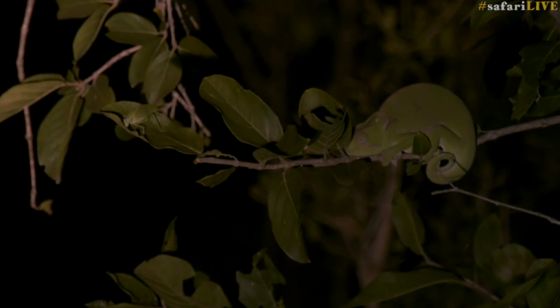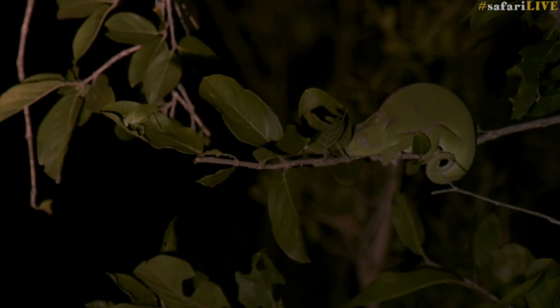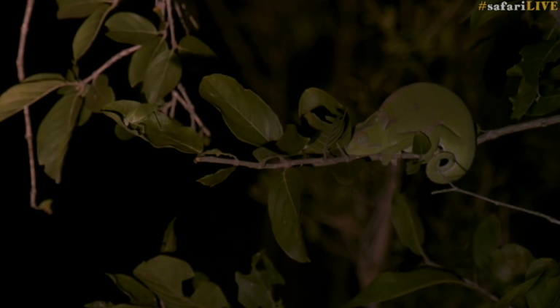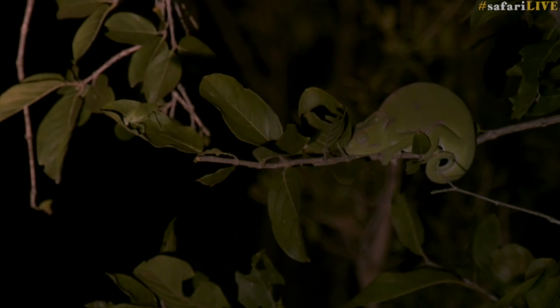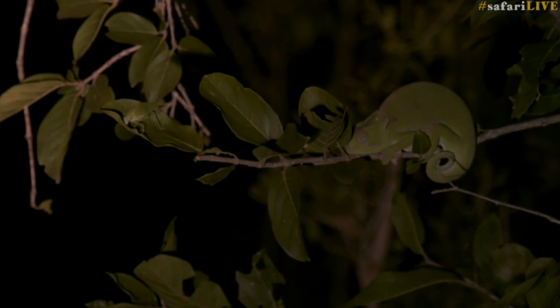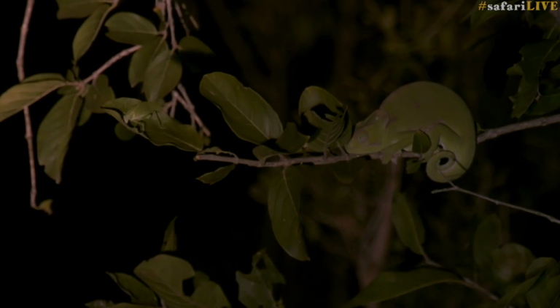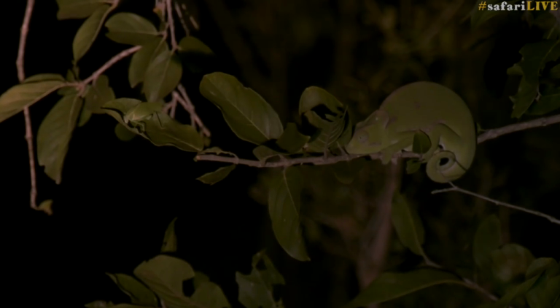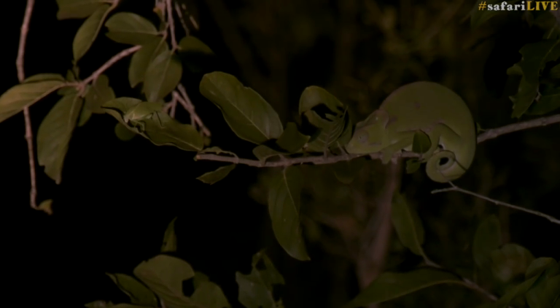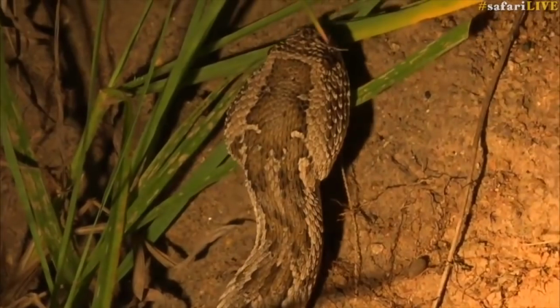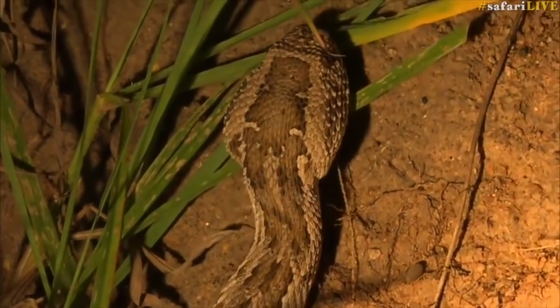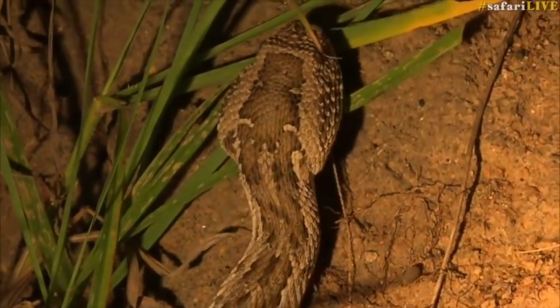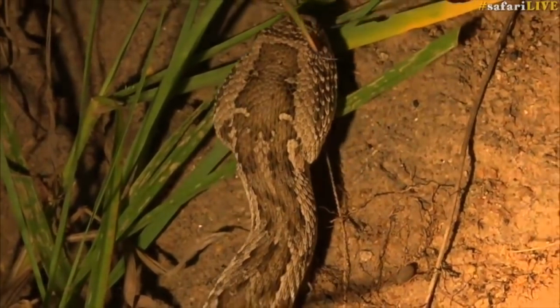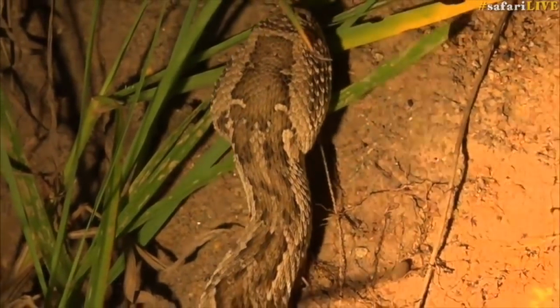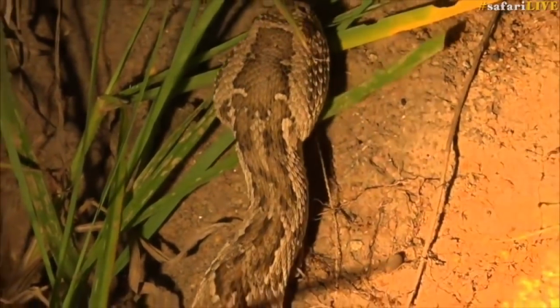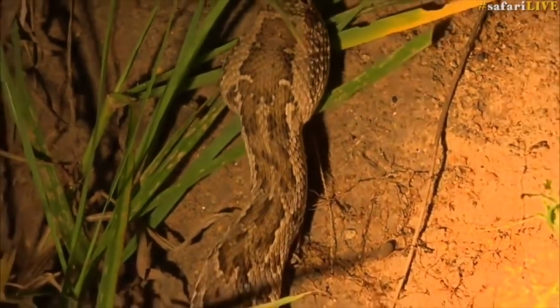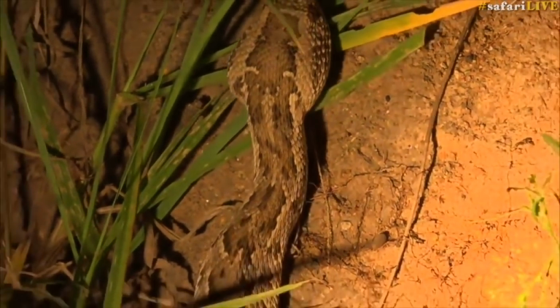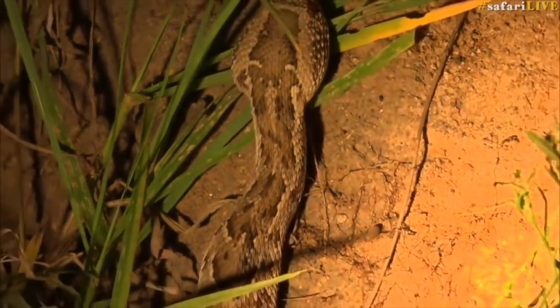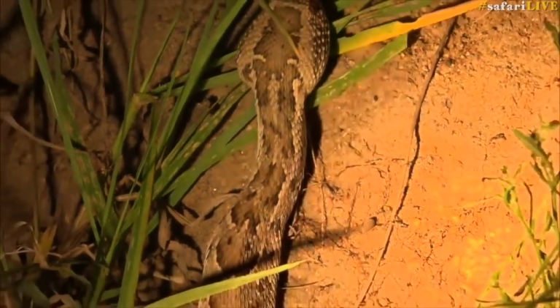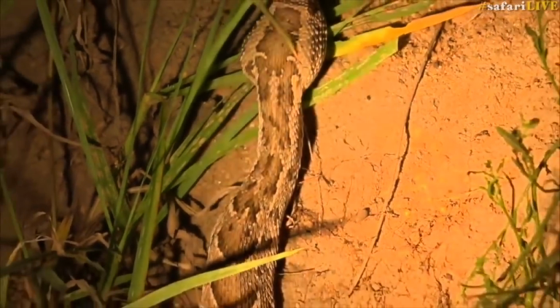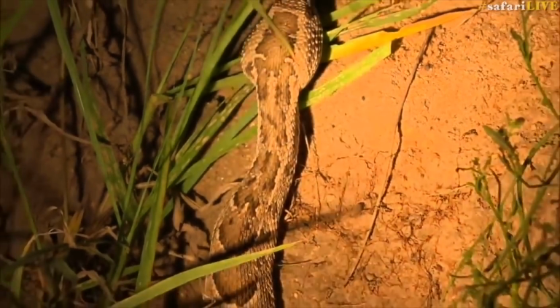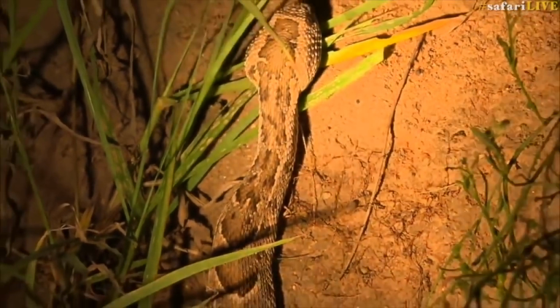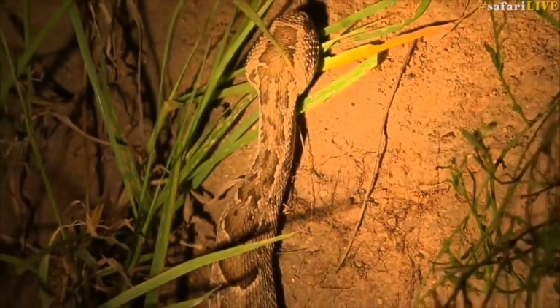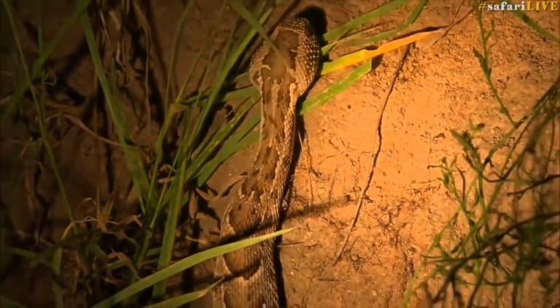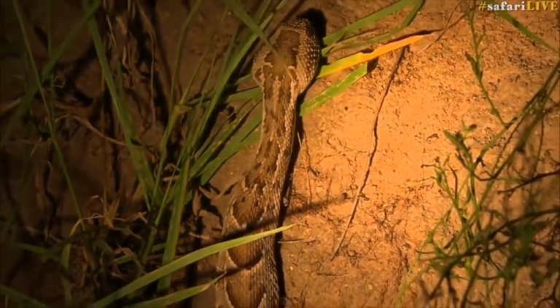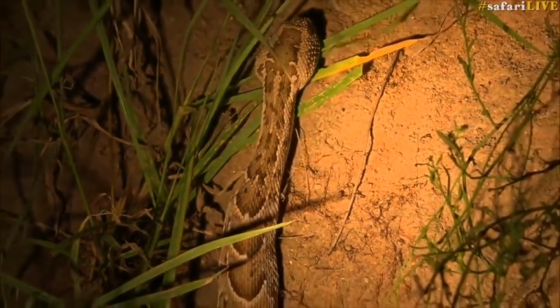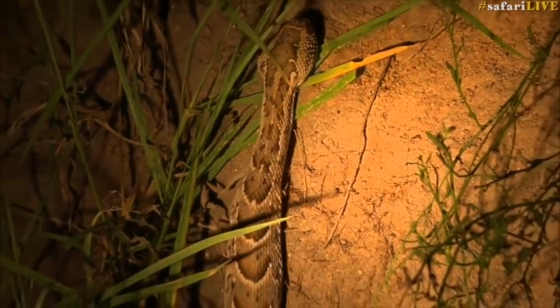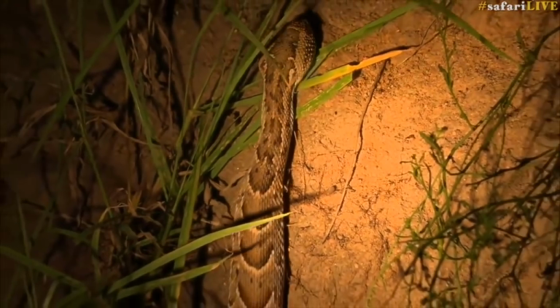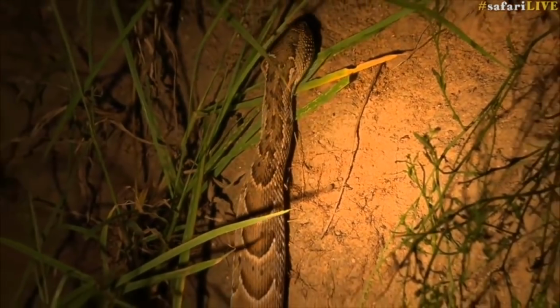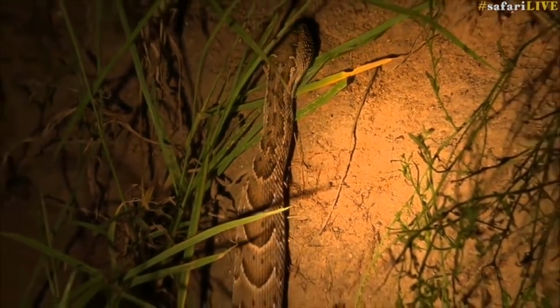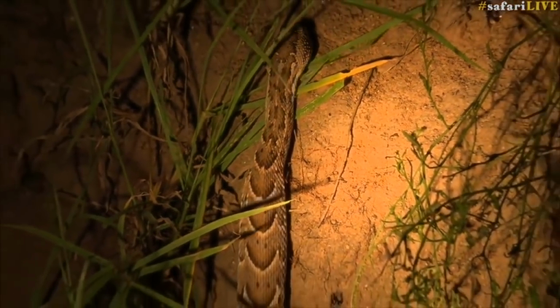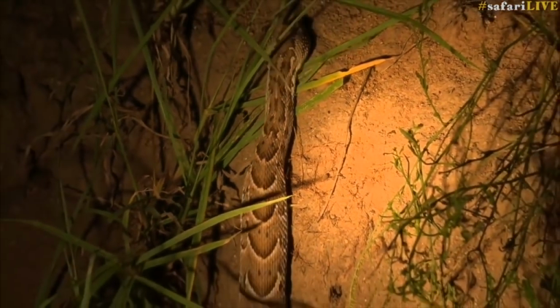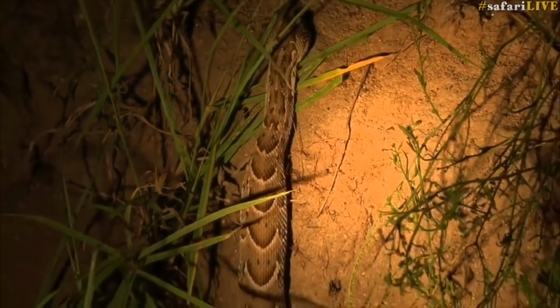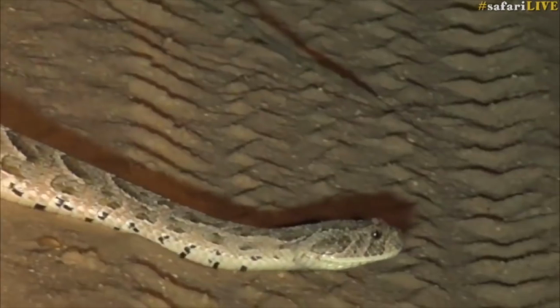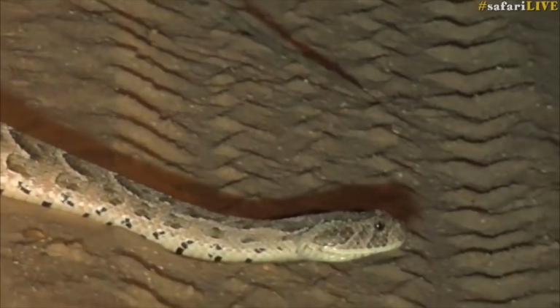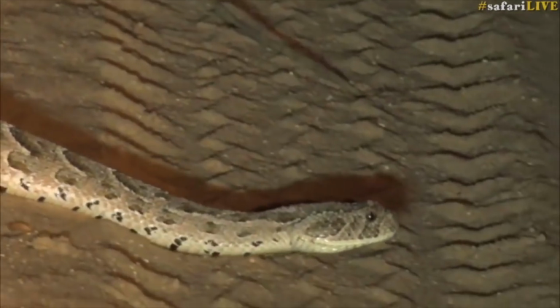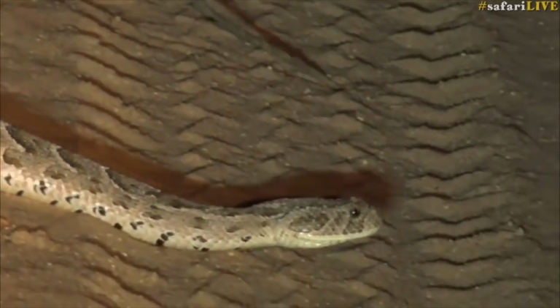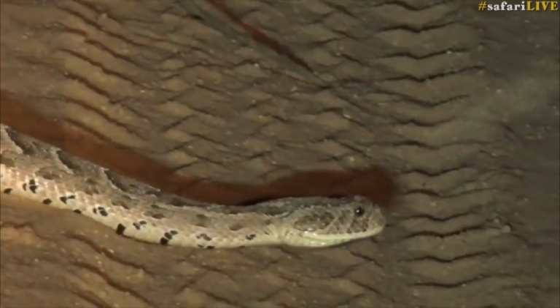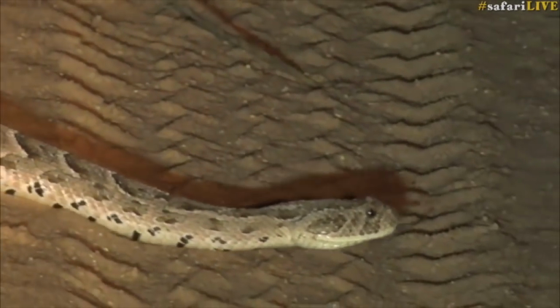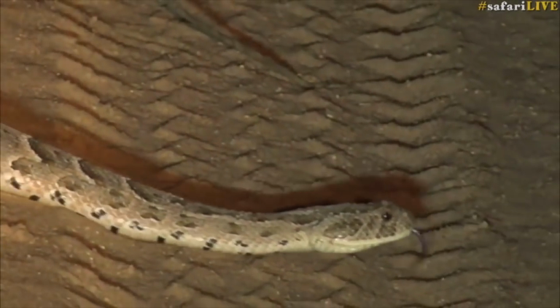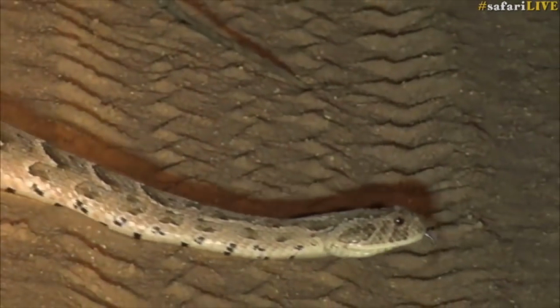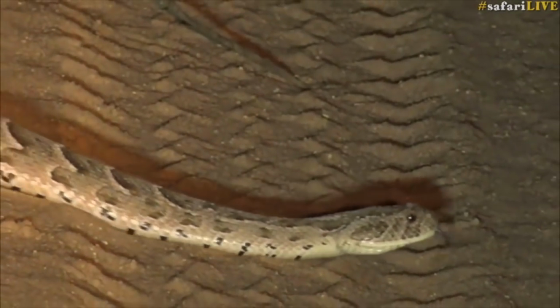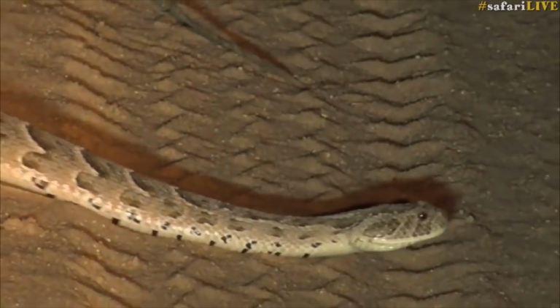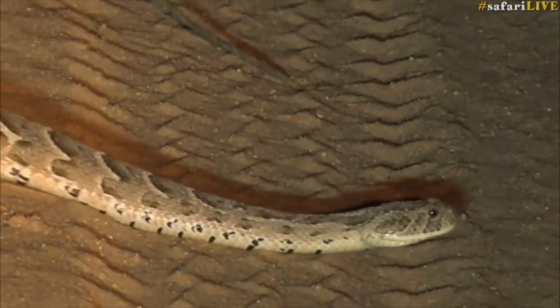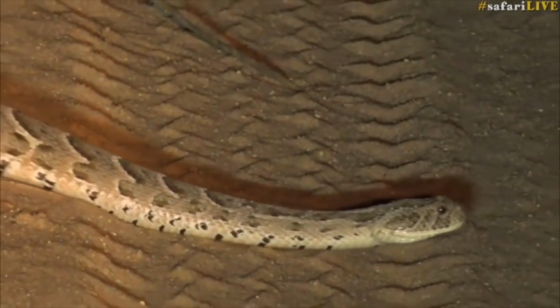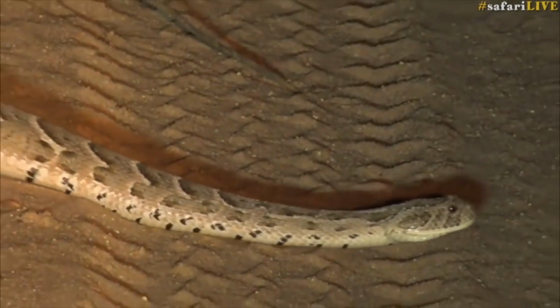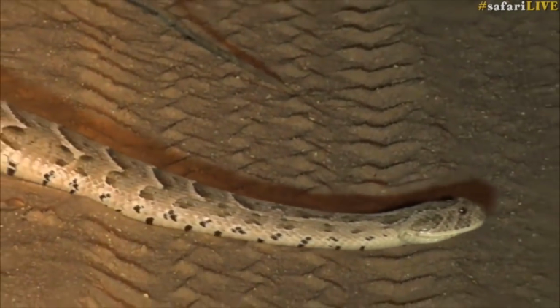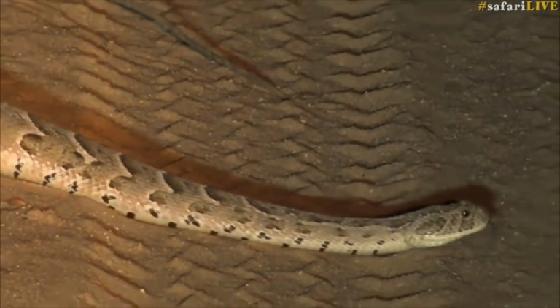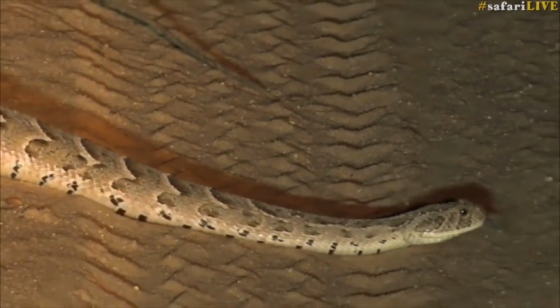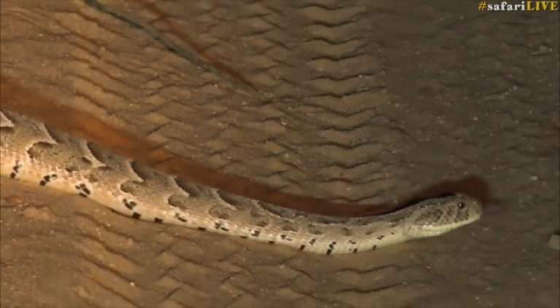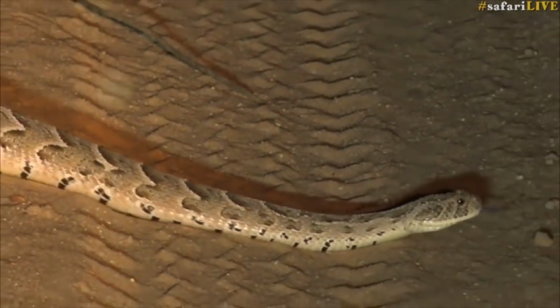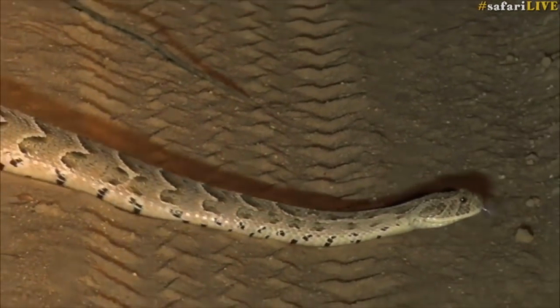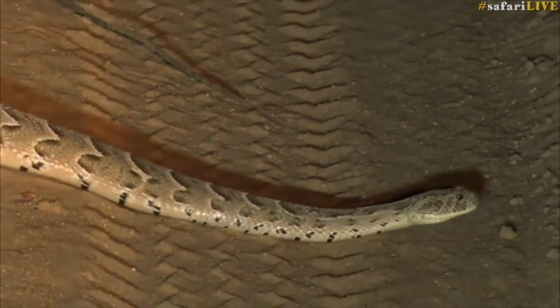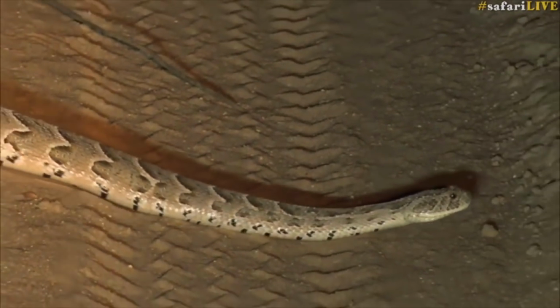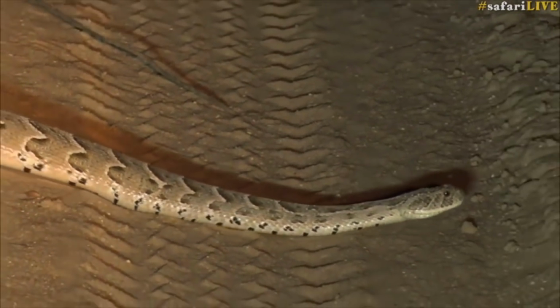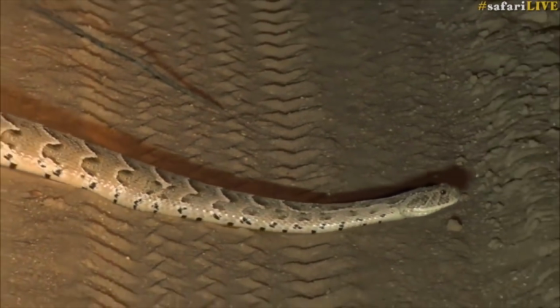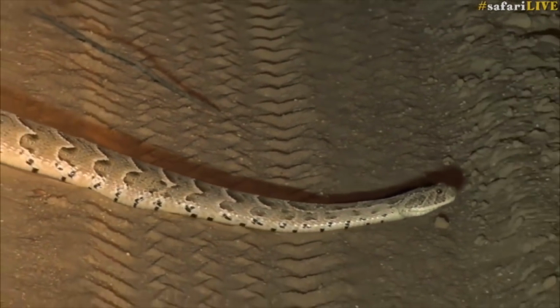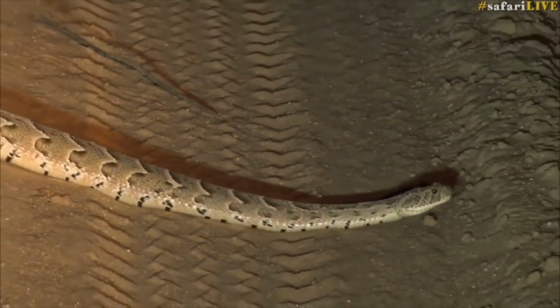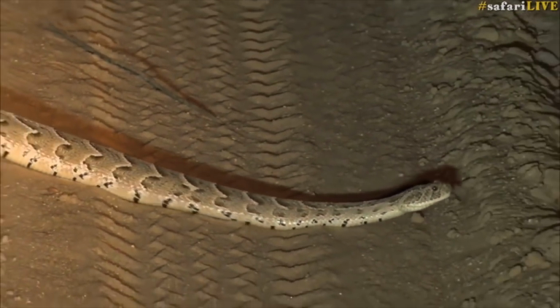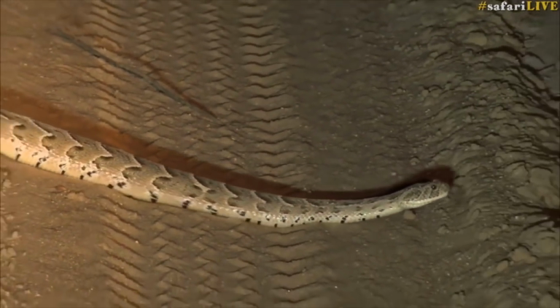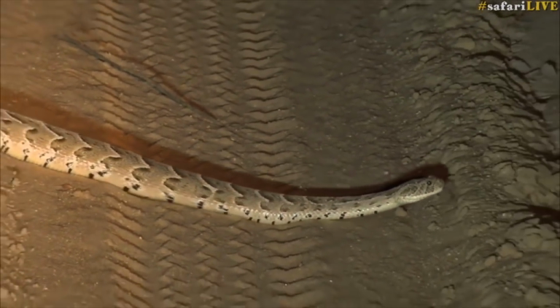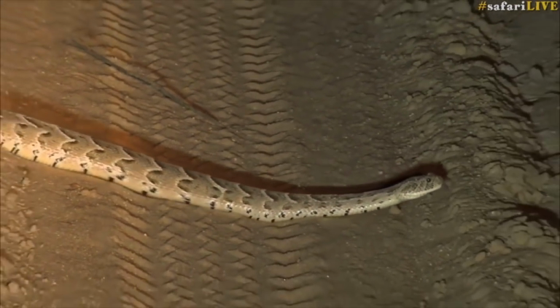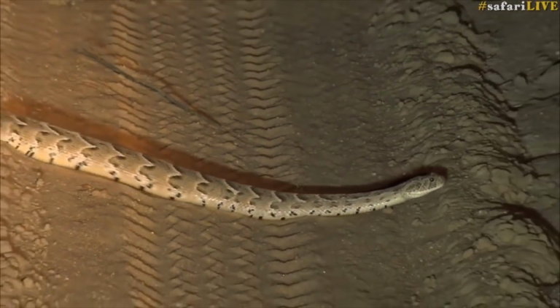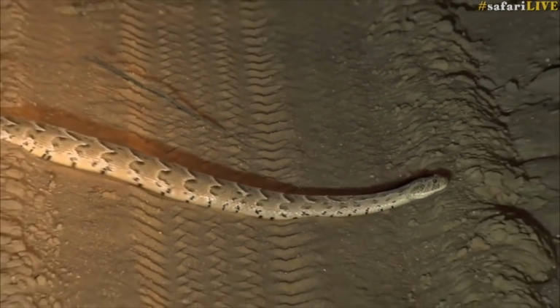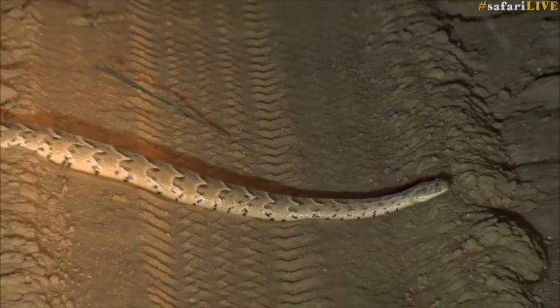The hardest ones to find are generally the snakes, as they slither through the long grass, but if you're lucky you might just find one that crosses the road.